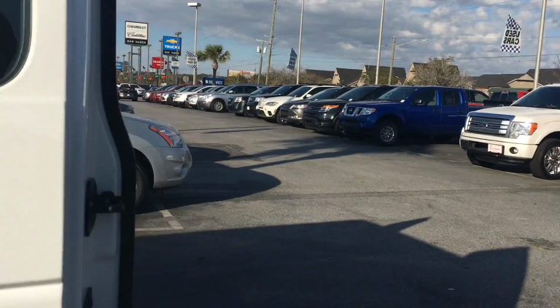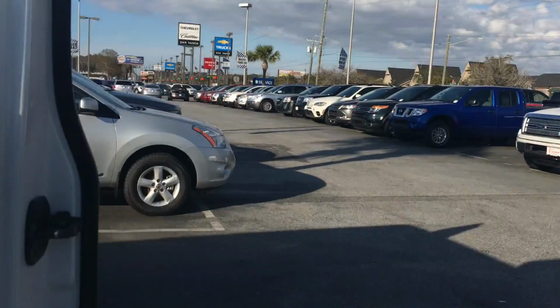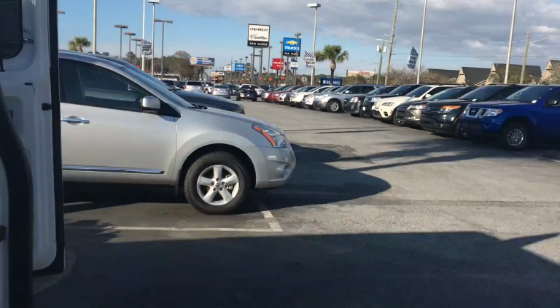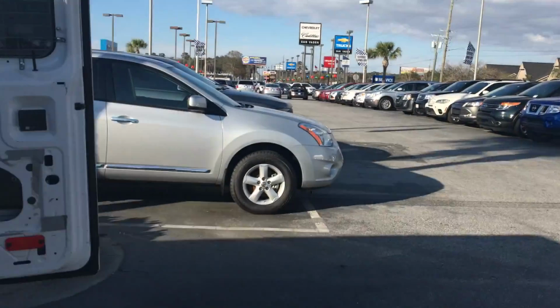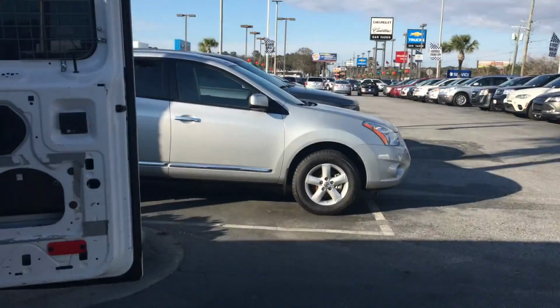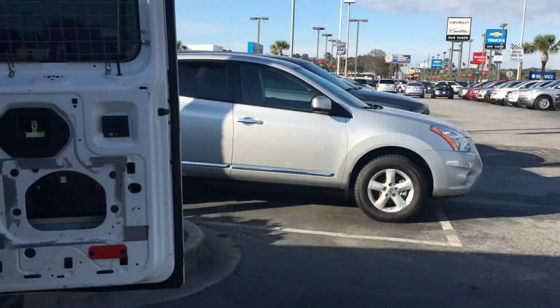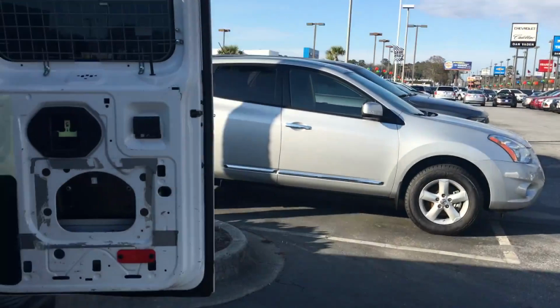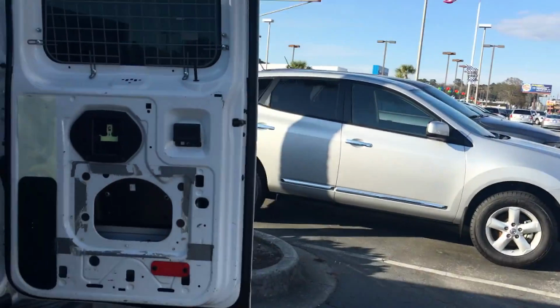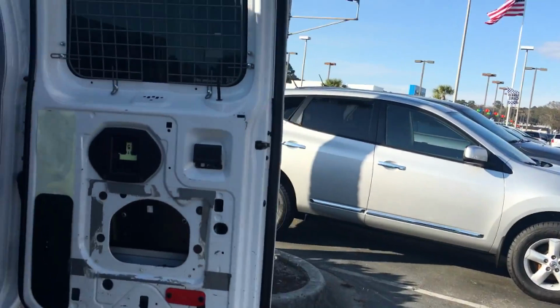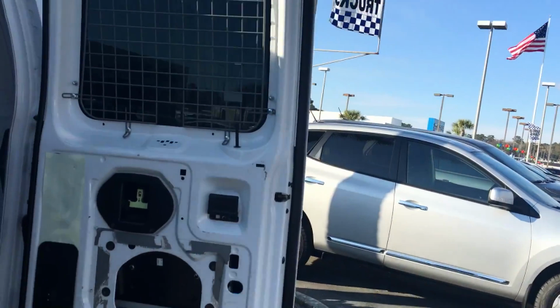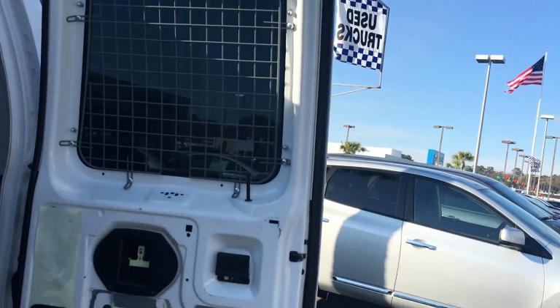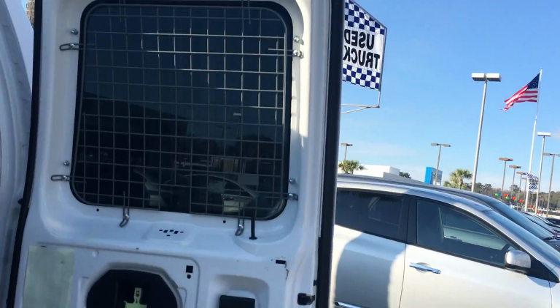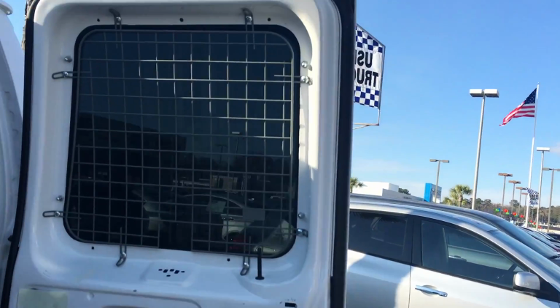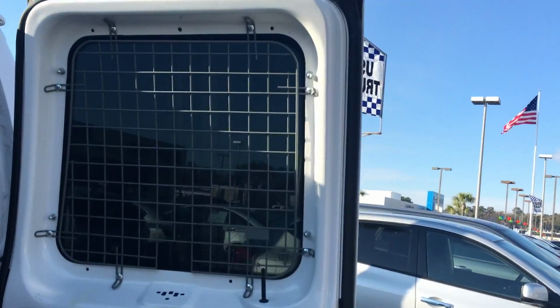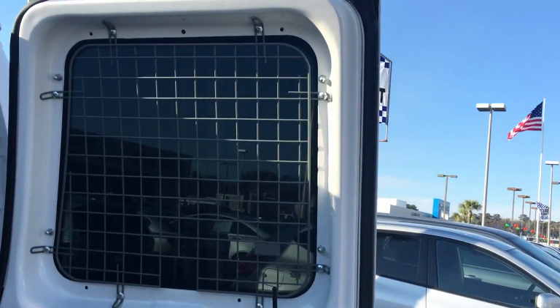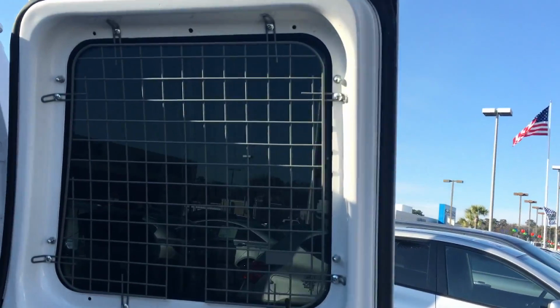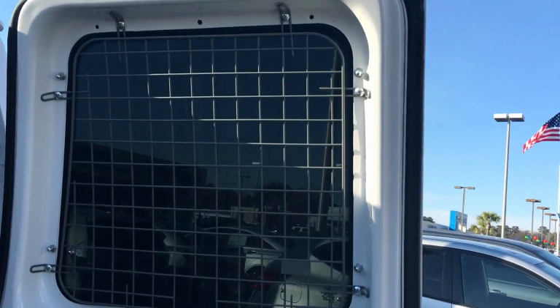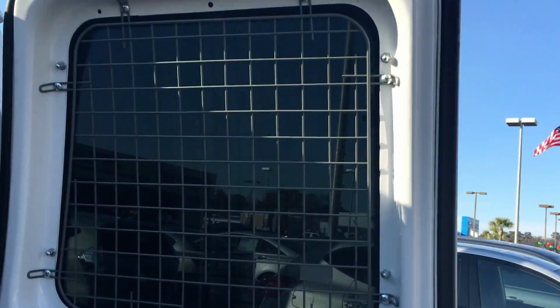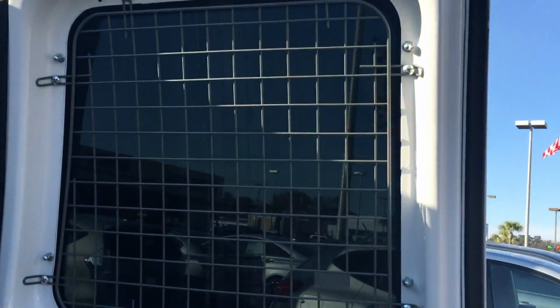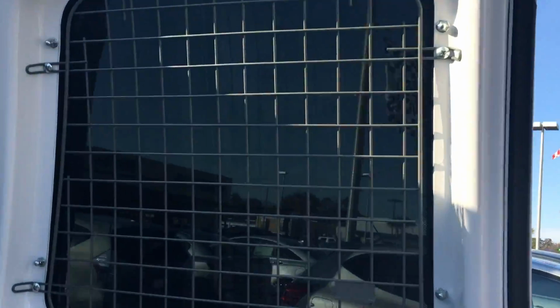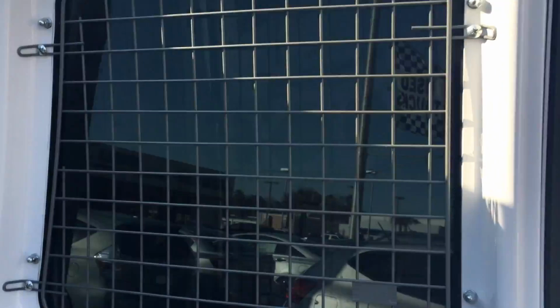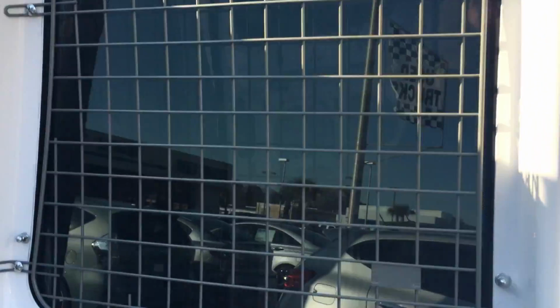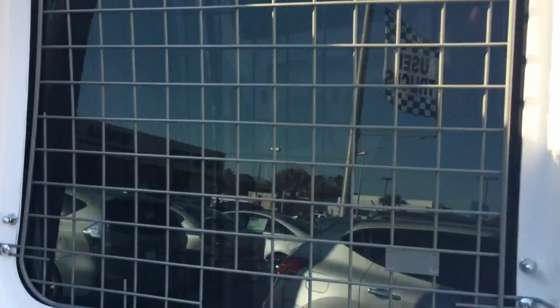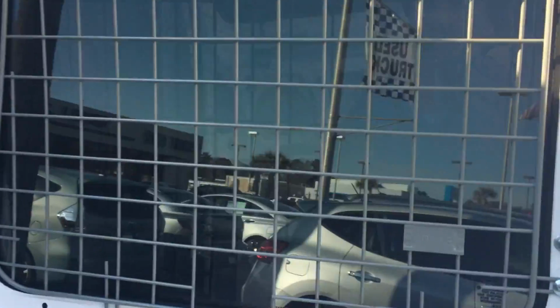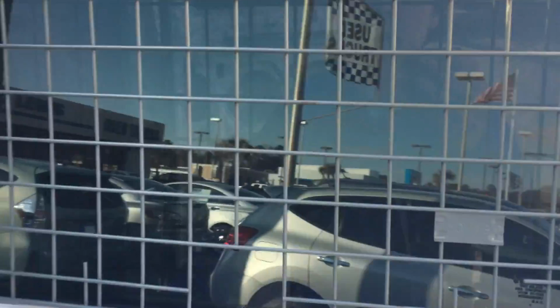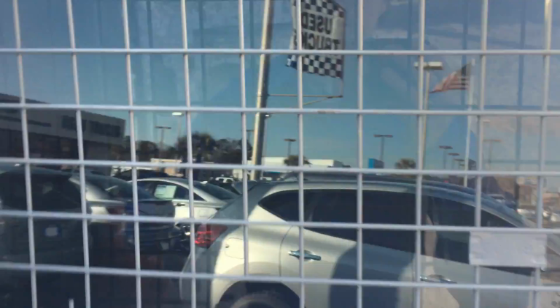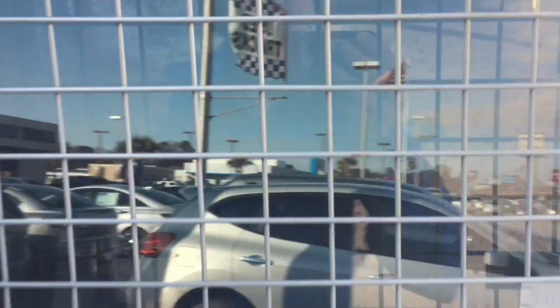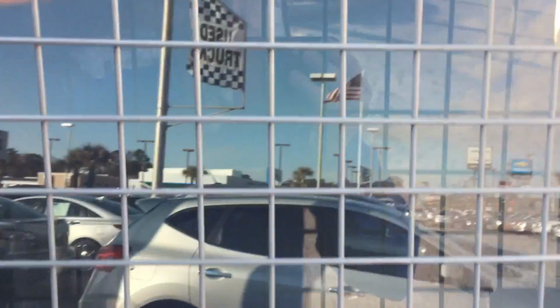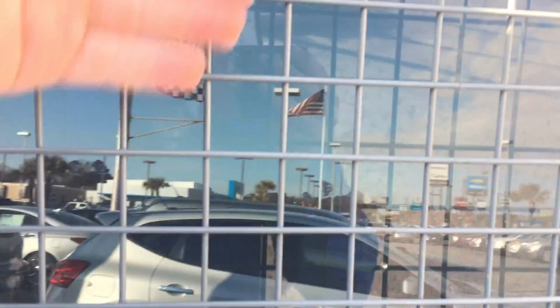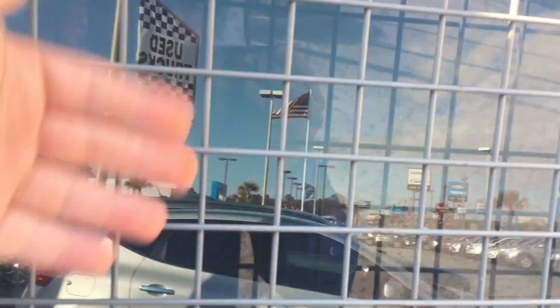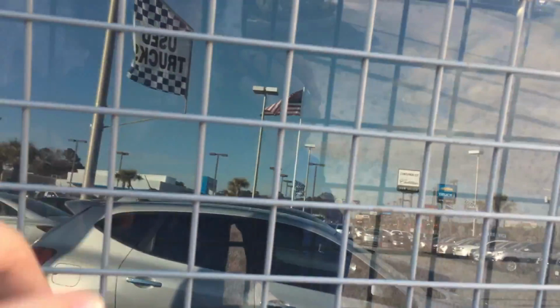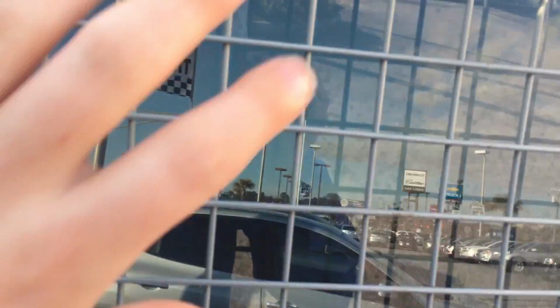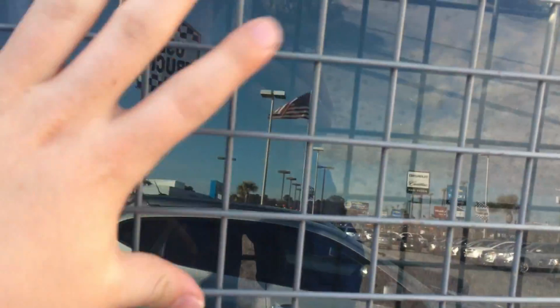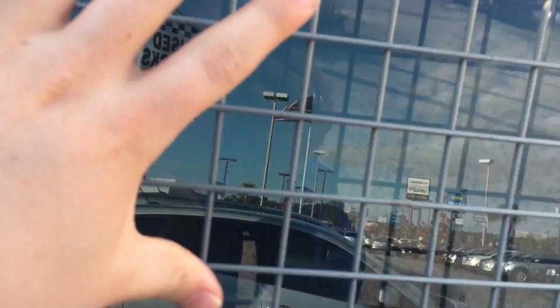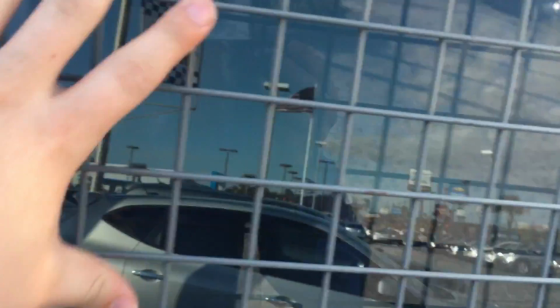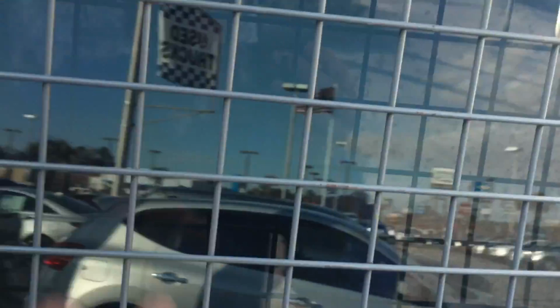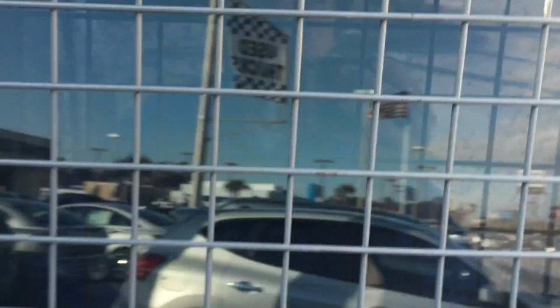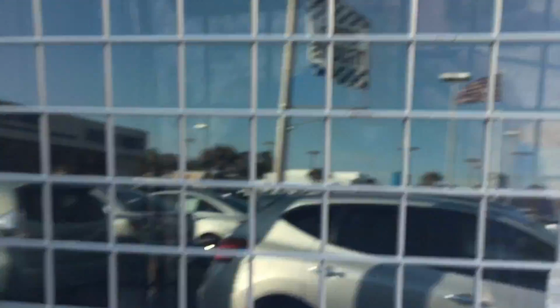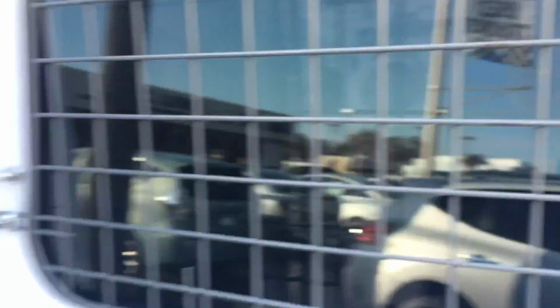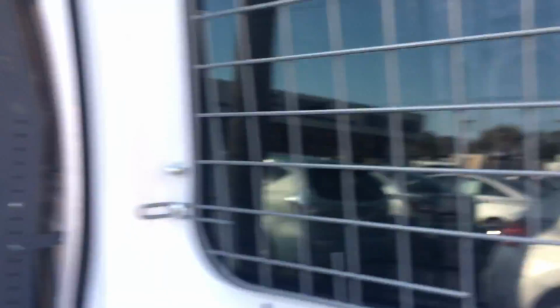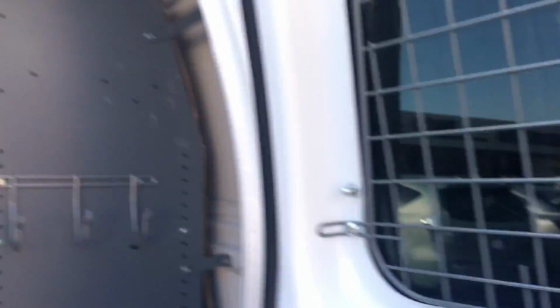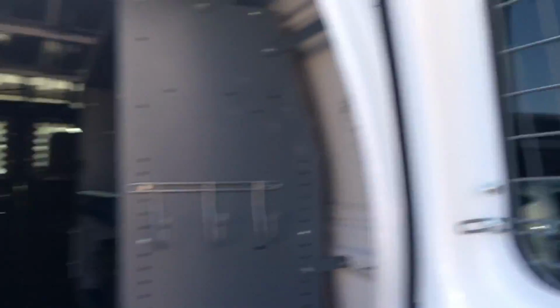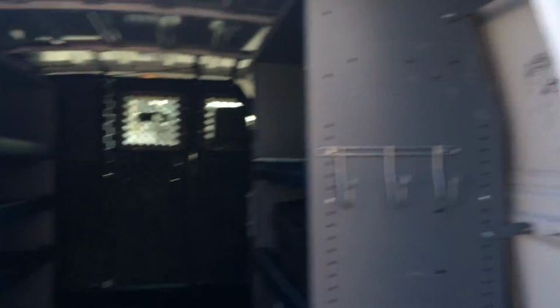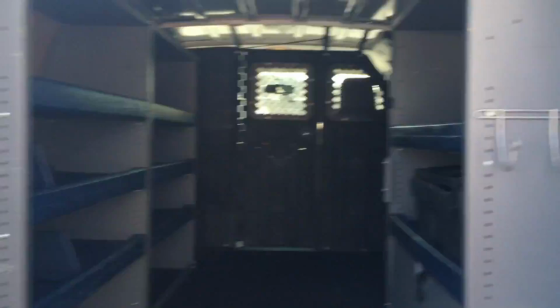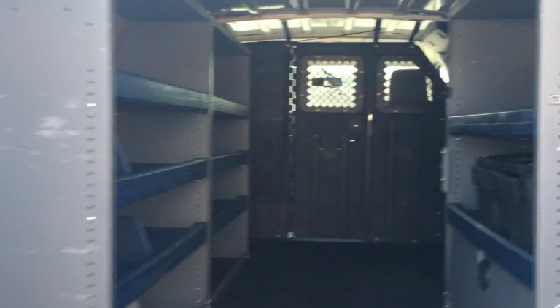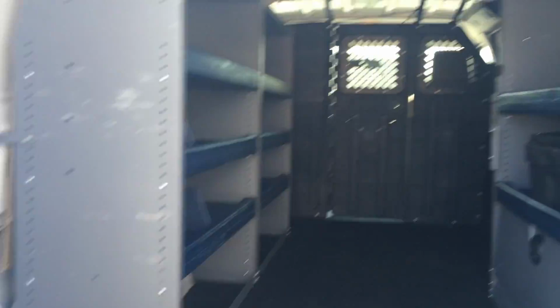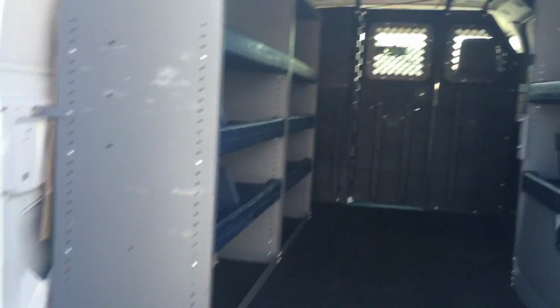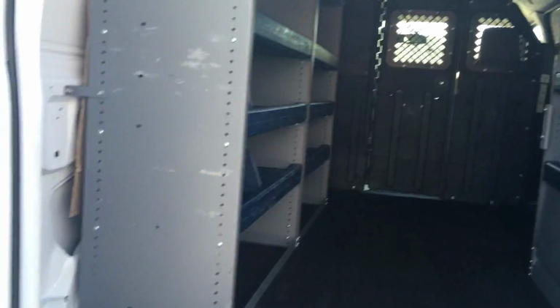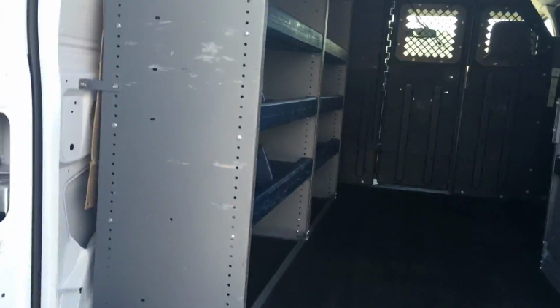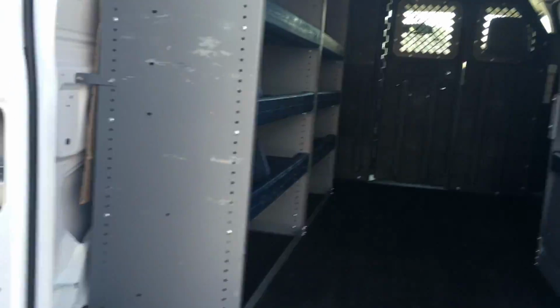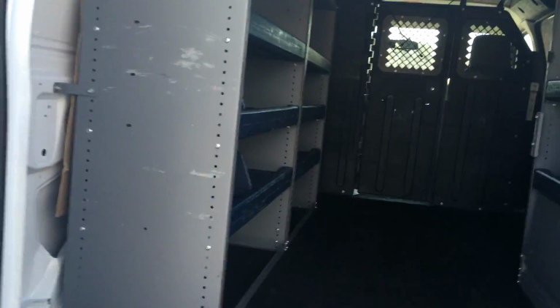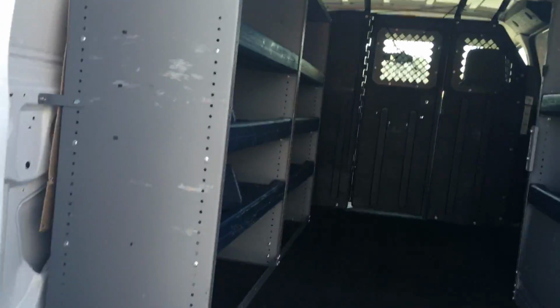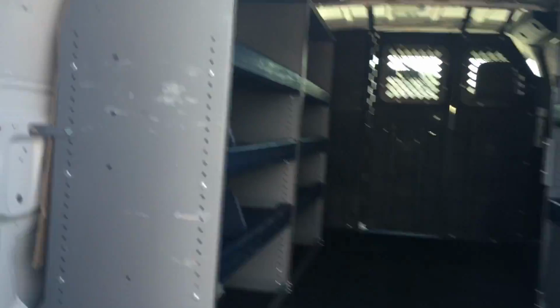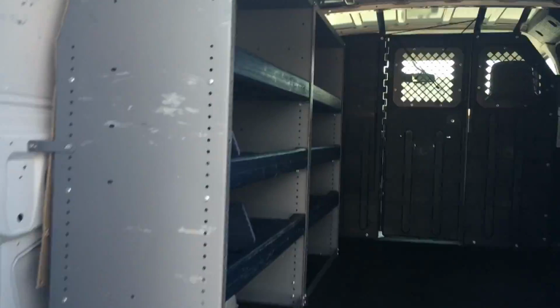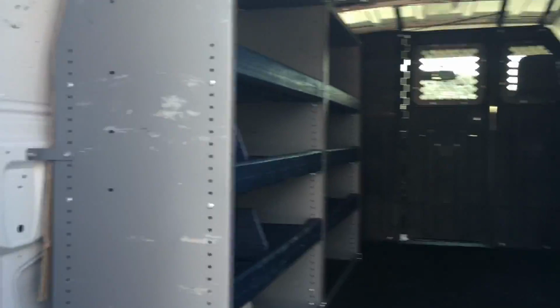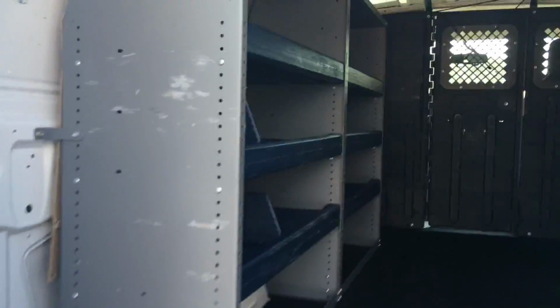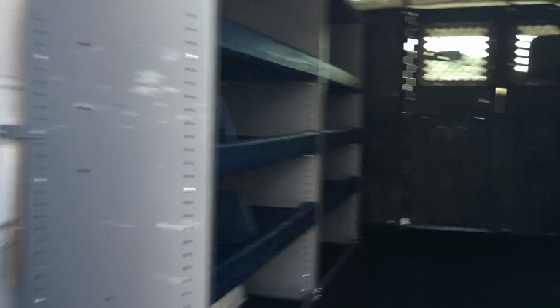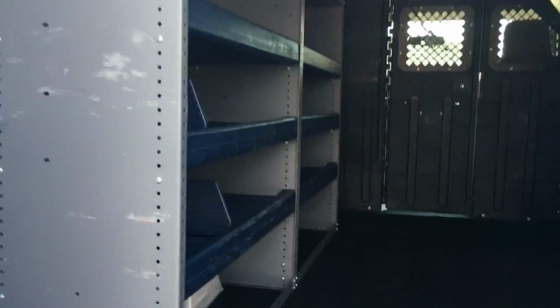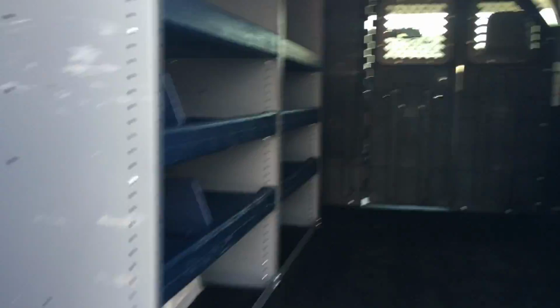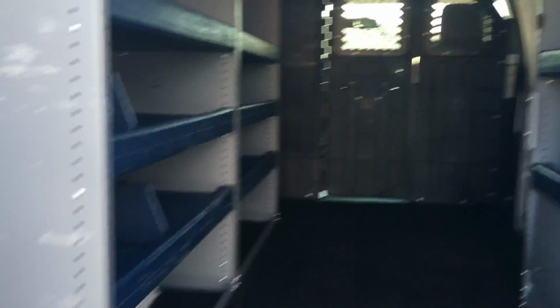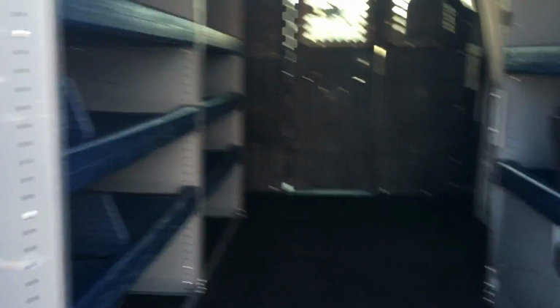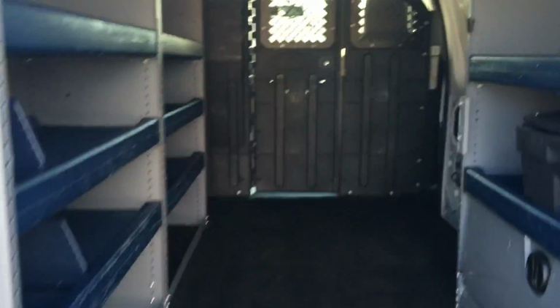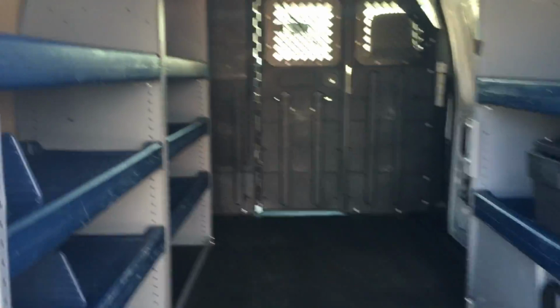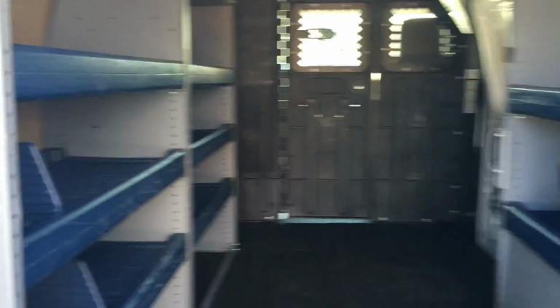Back here I already opened these doors up. You can see it's got frames on here — that's gonna prevent things from bouncing out, shattering the glass, and busting out your back window.